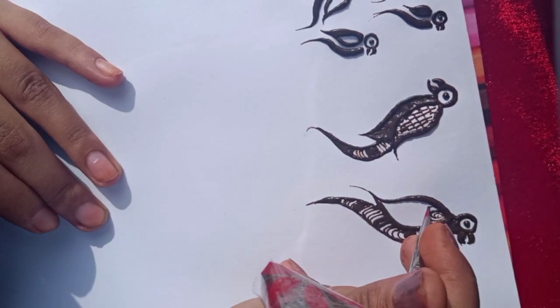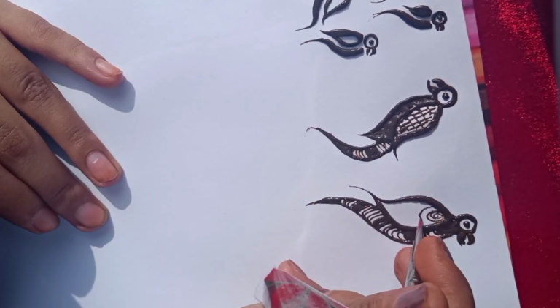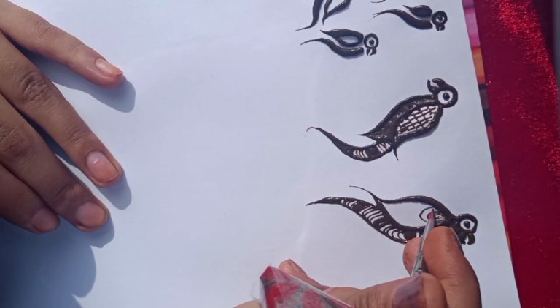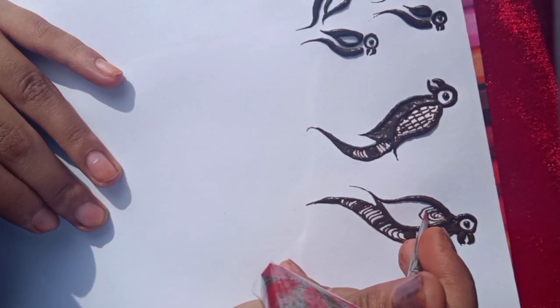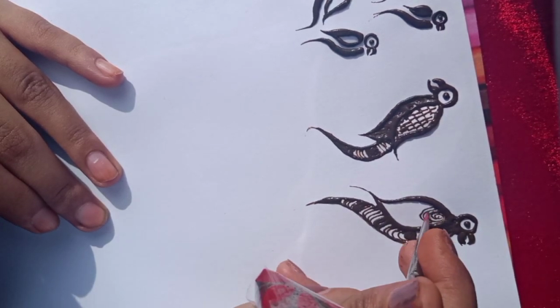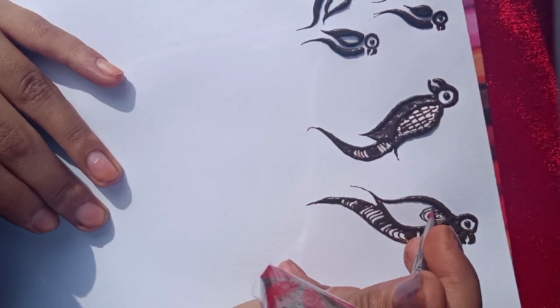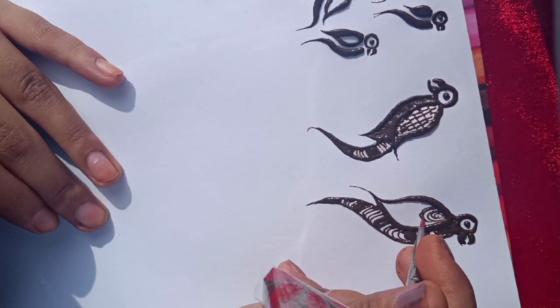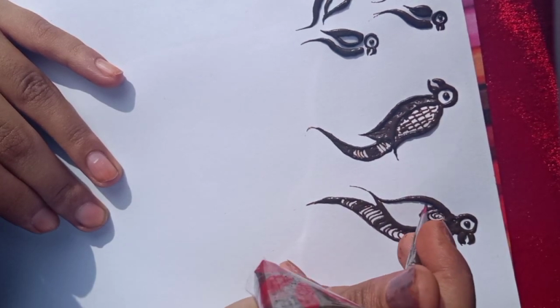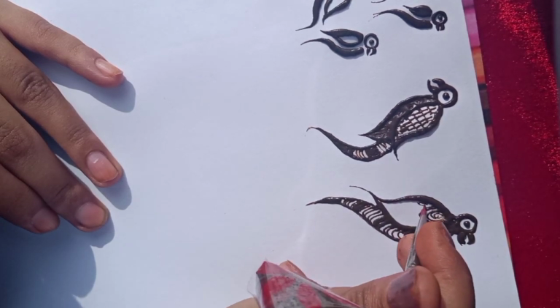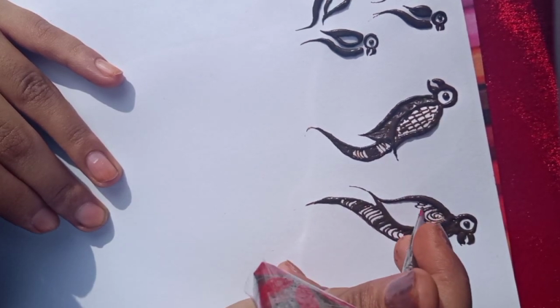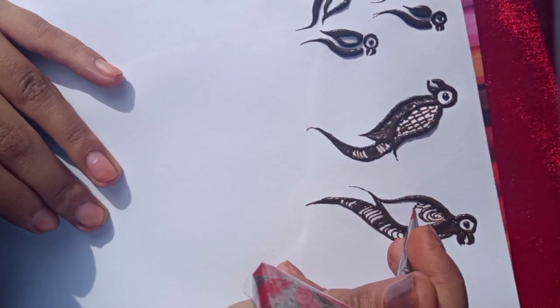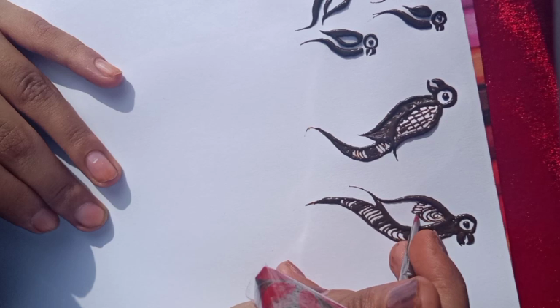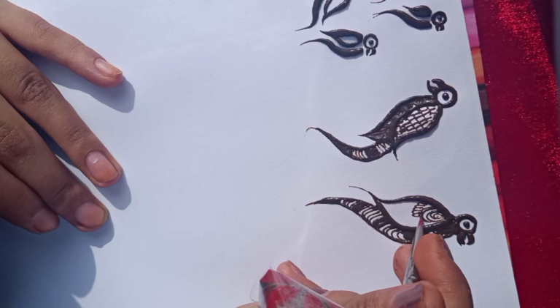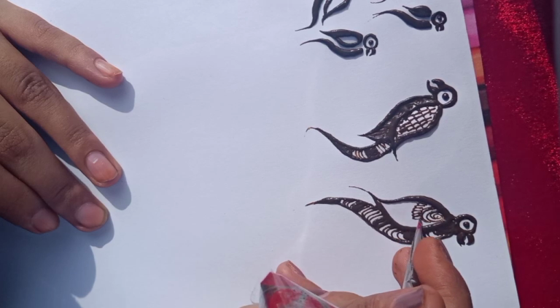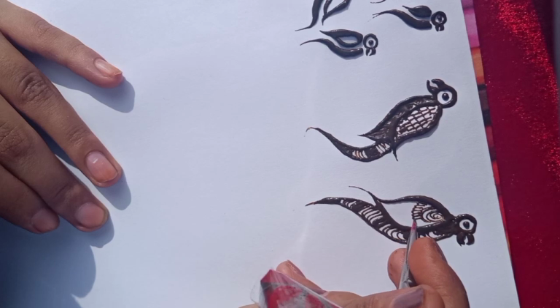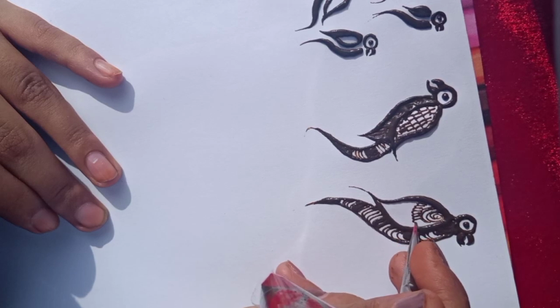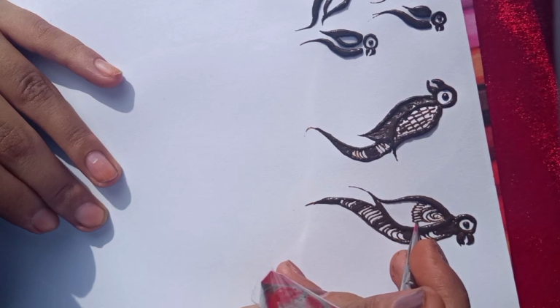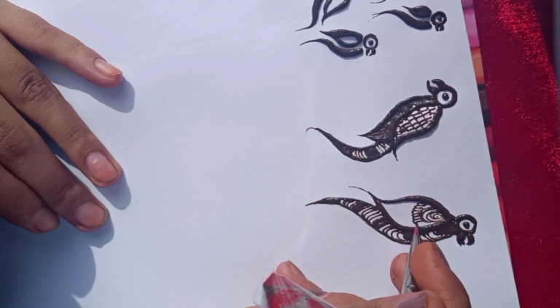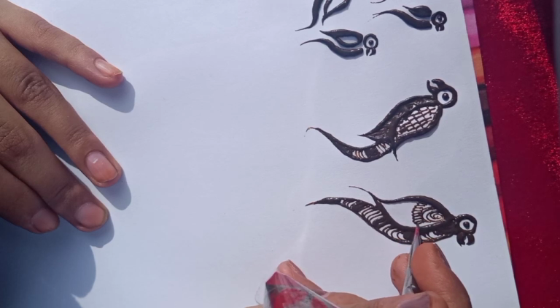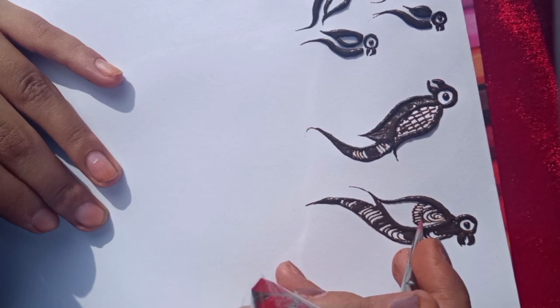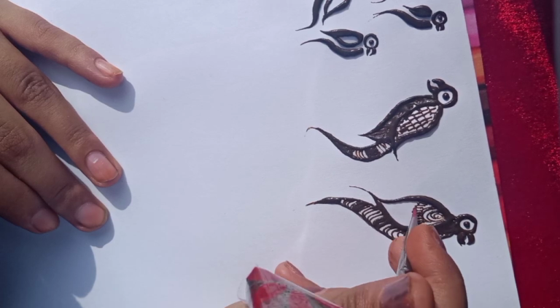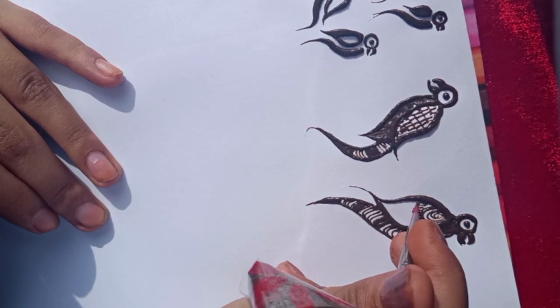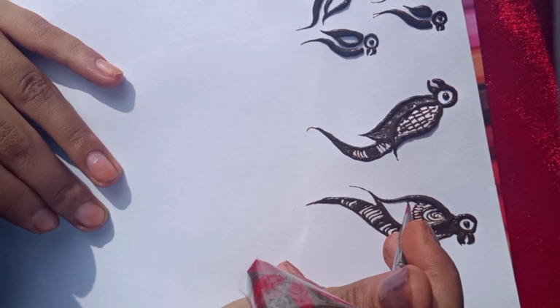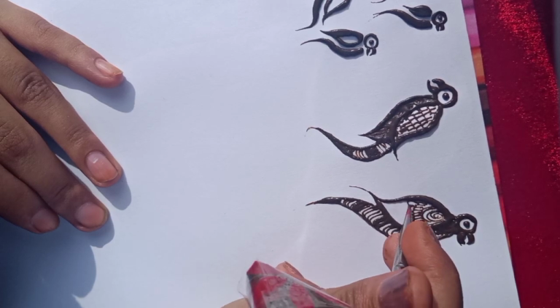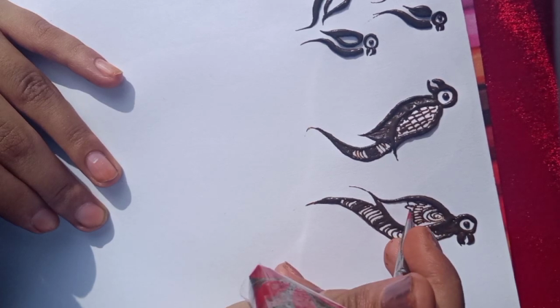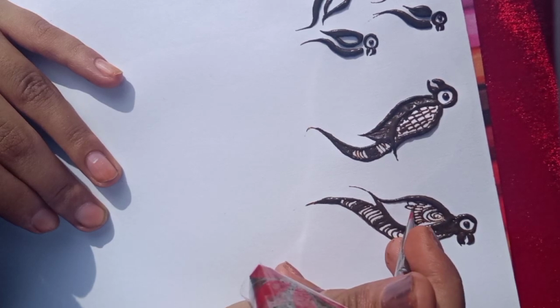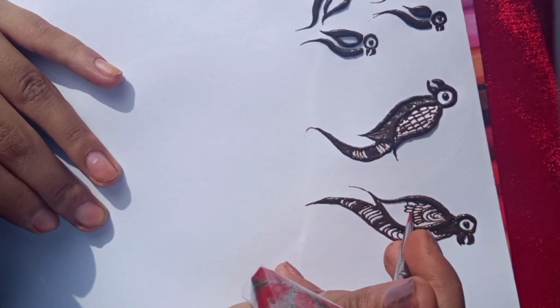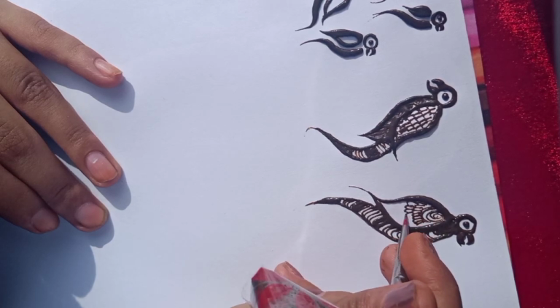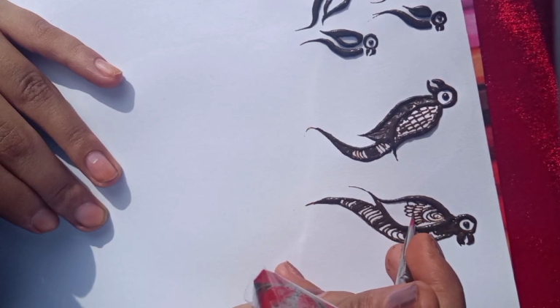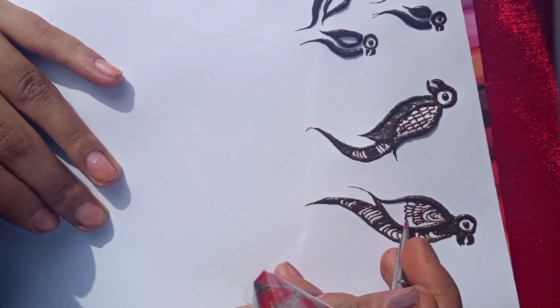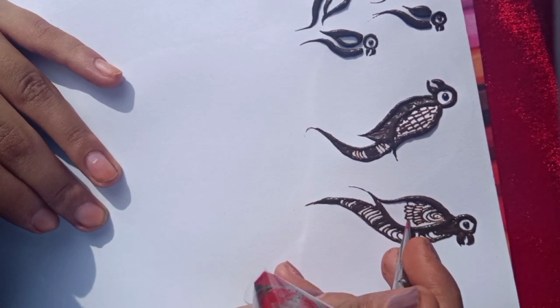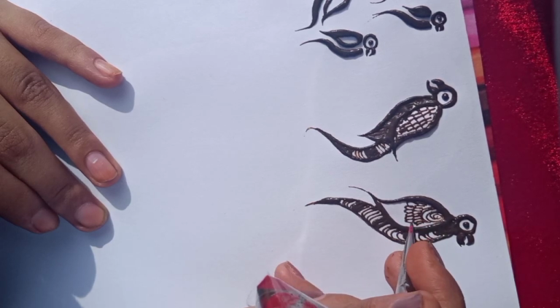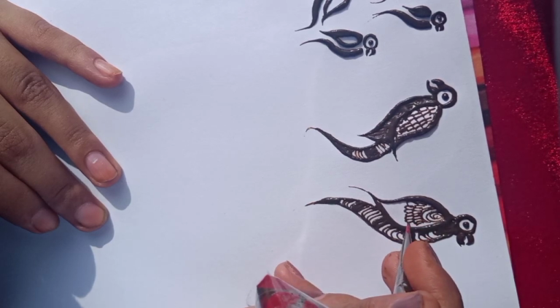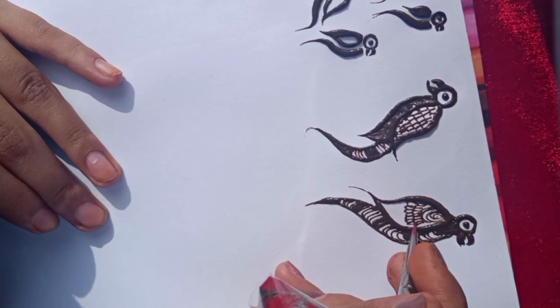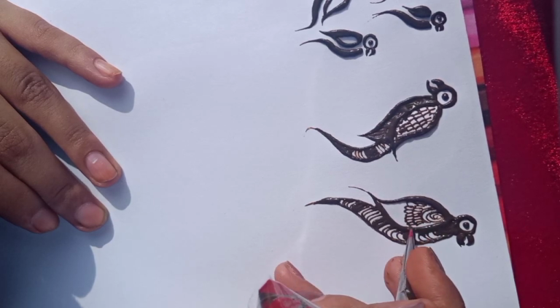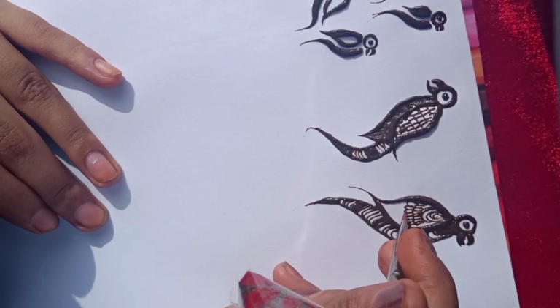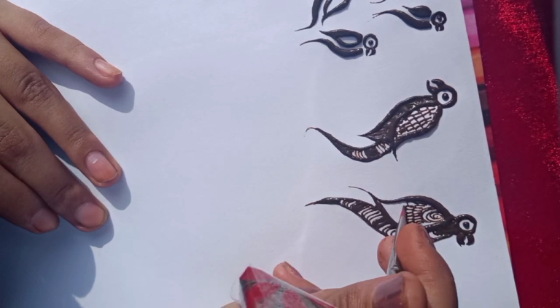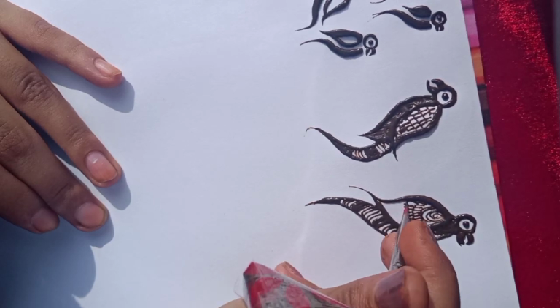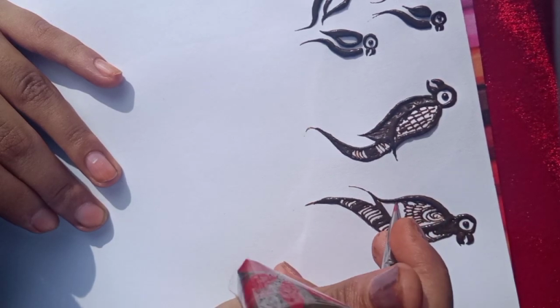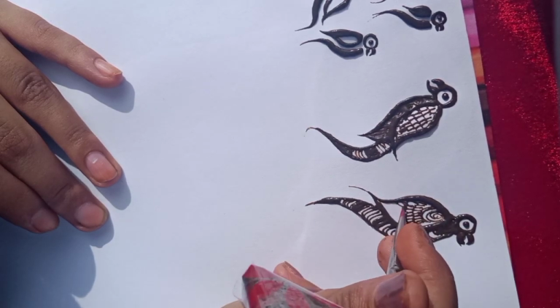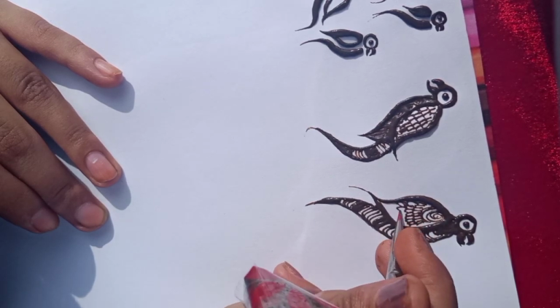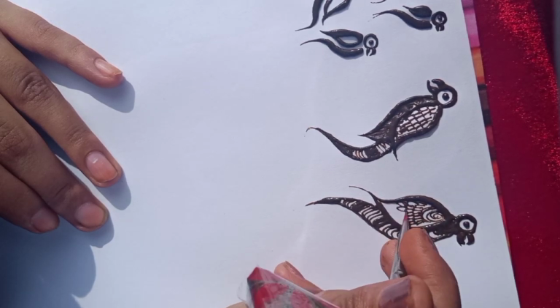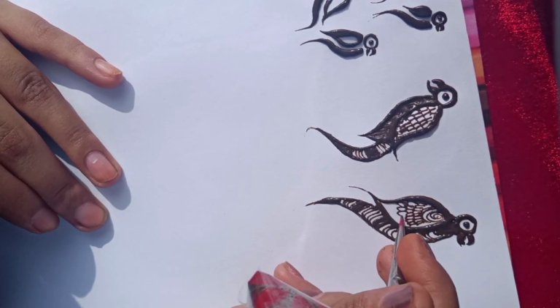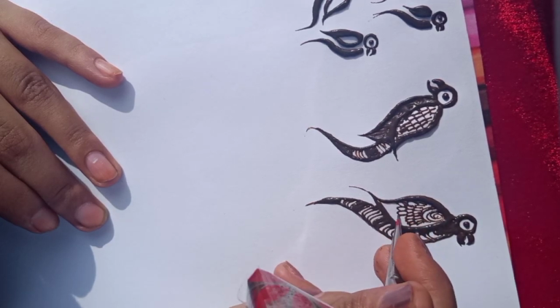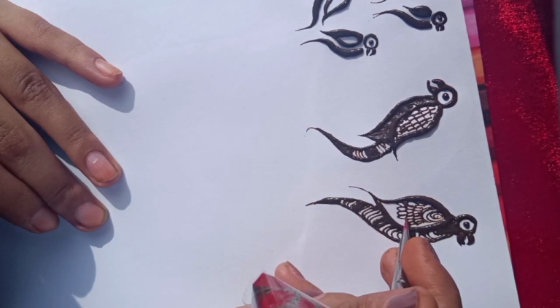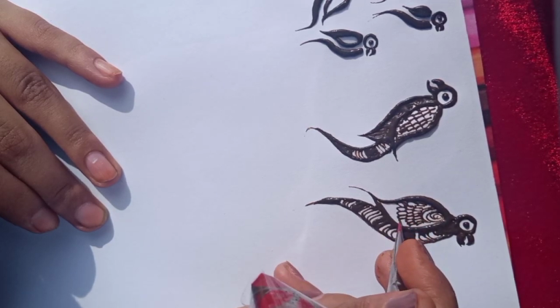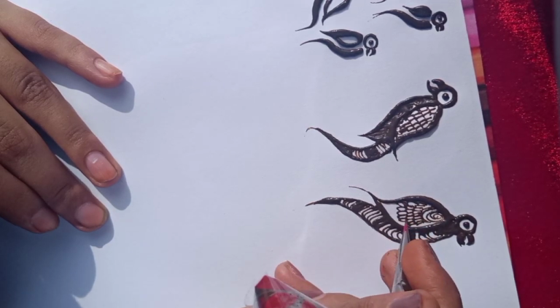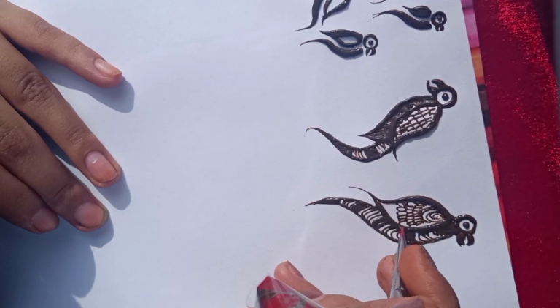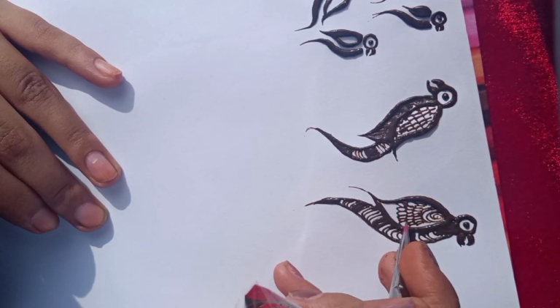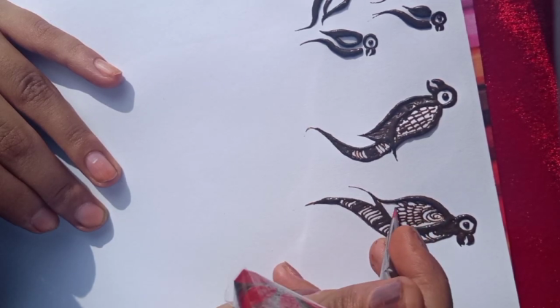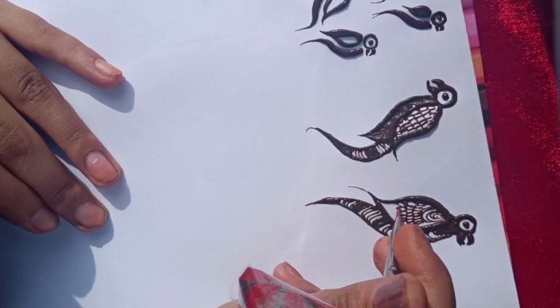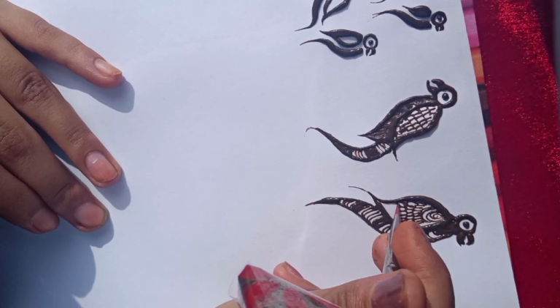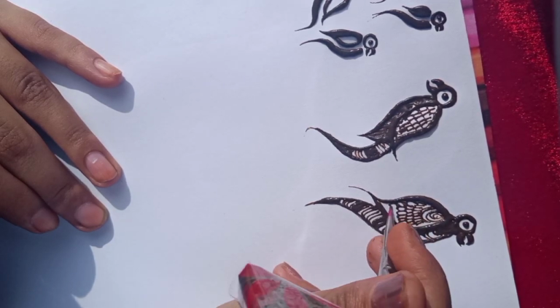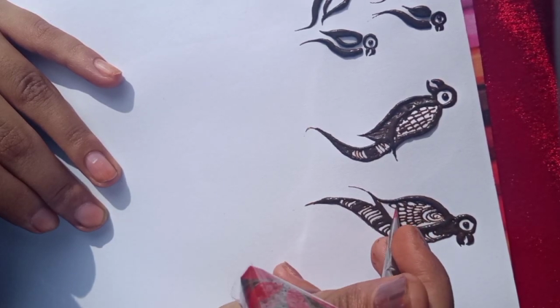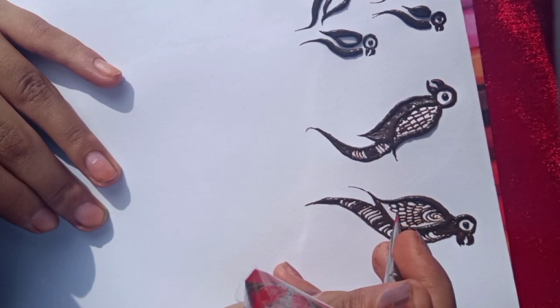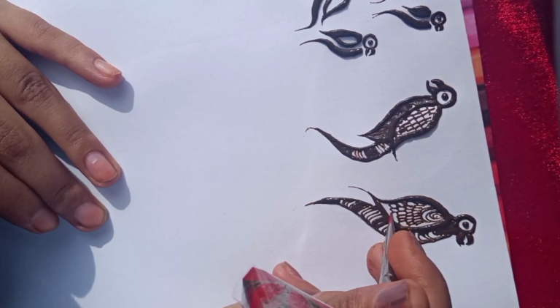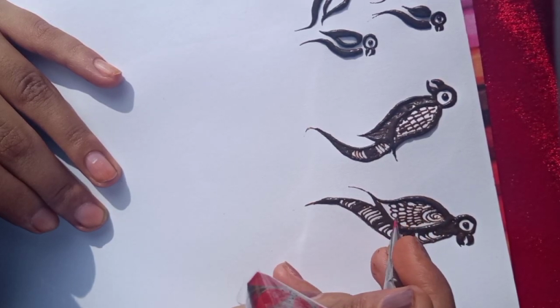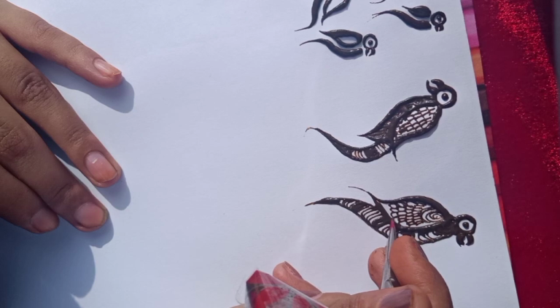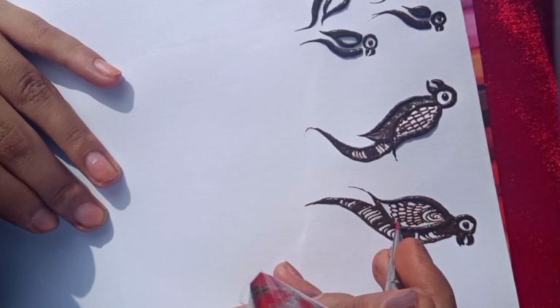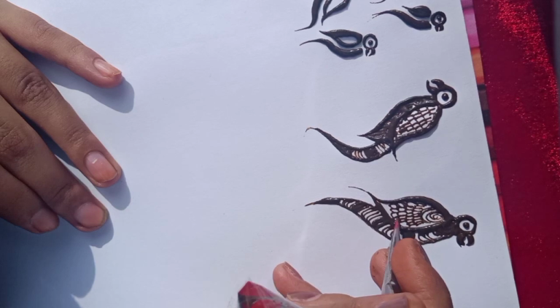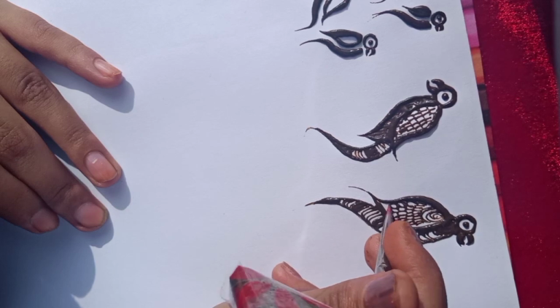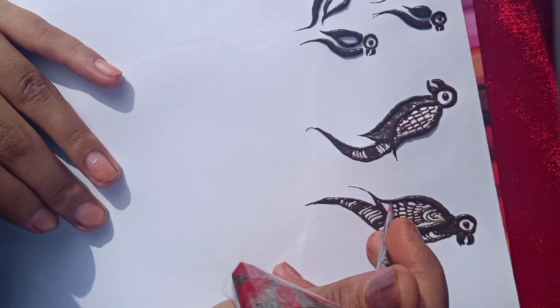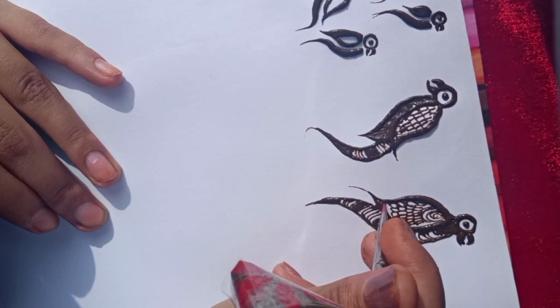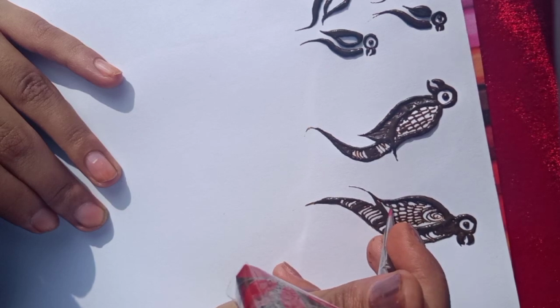Now, where do you use these patterns? These are all designer mehndi — you can use parrots frequently.